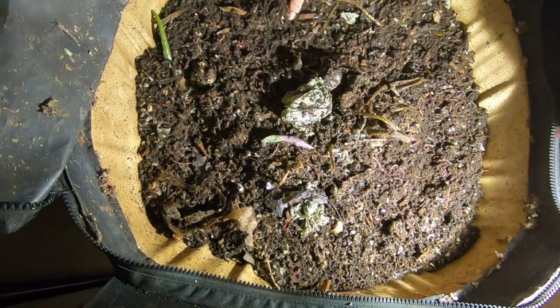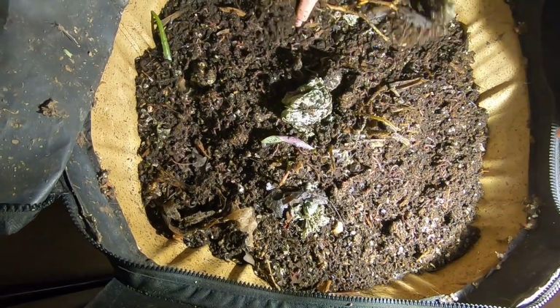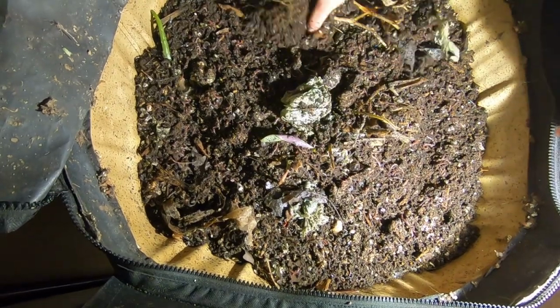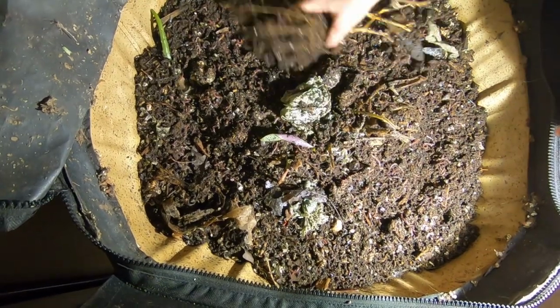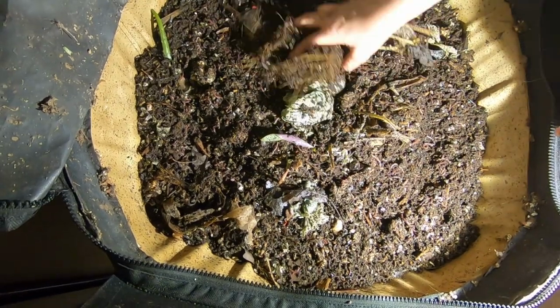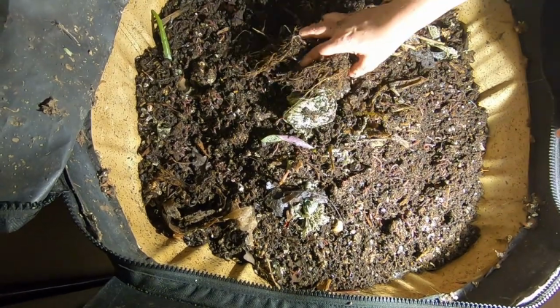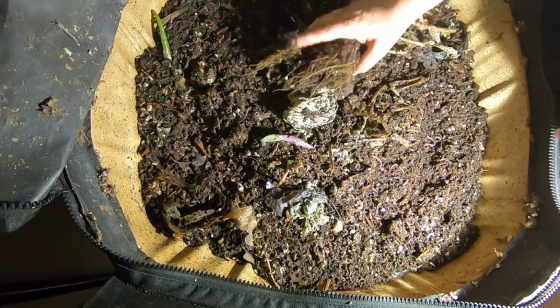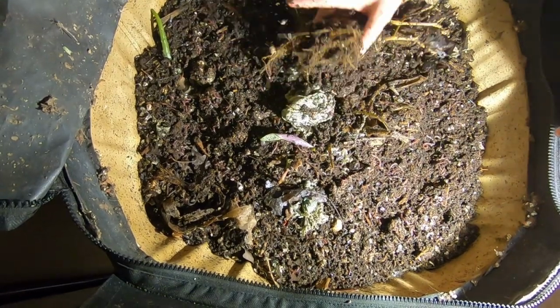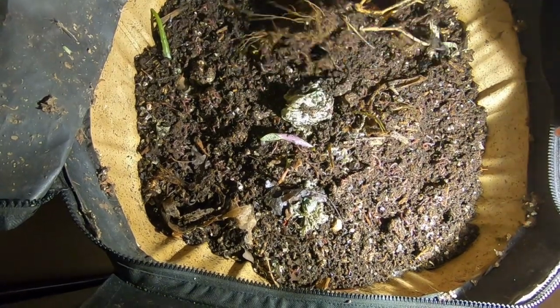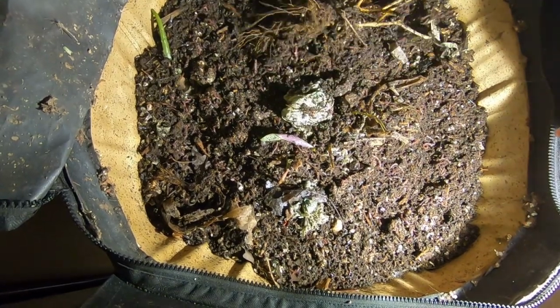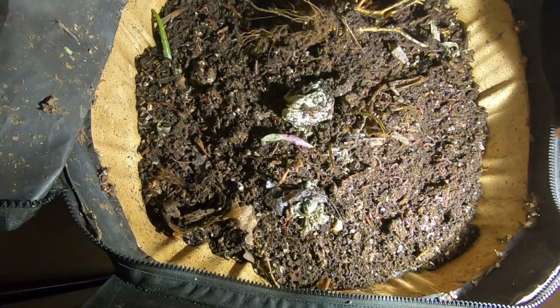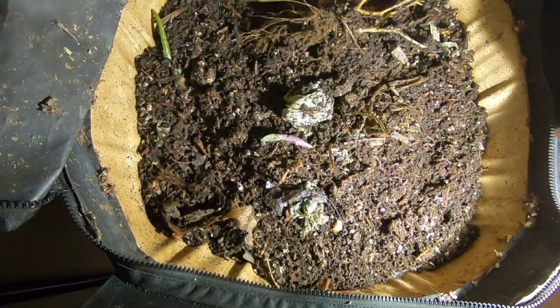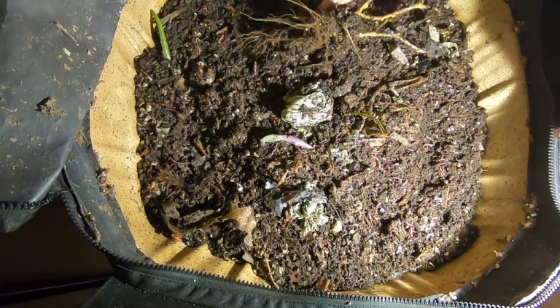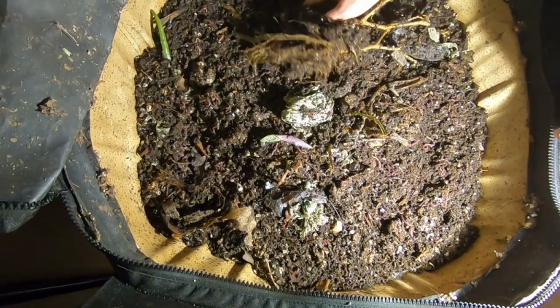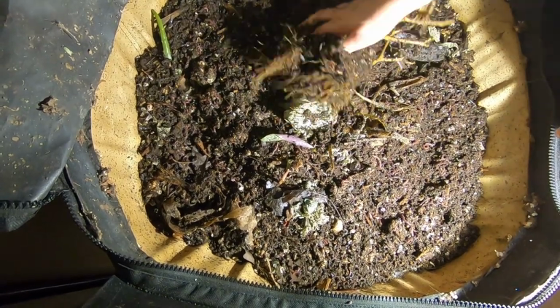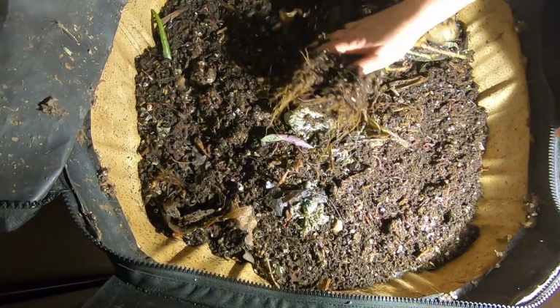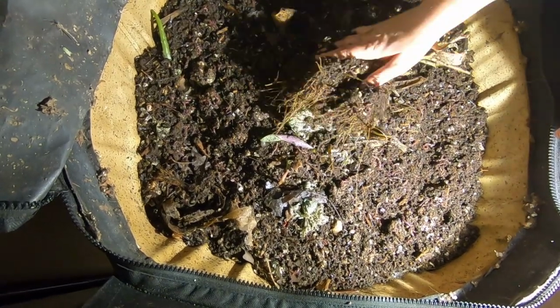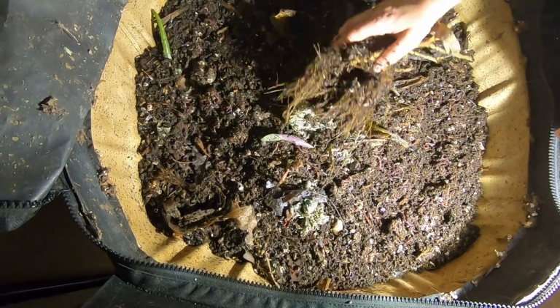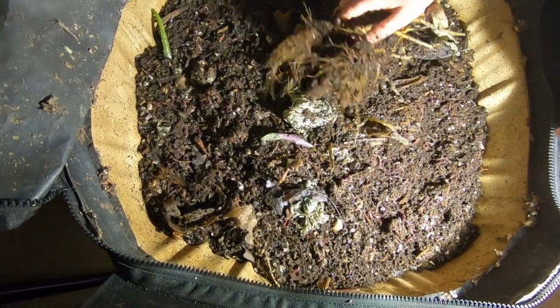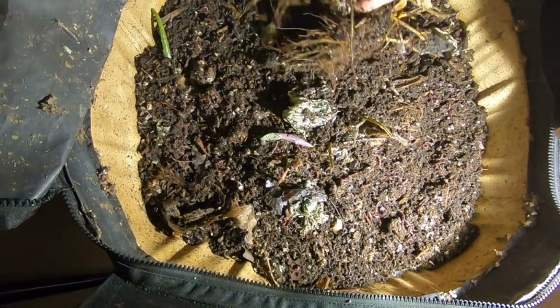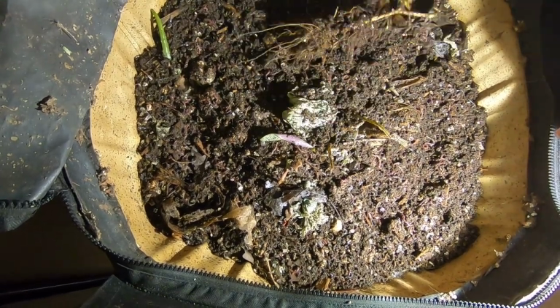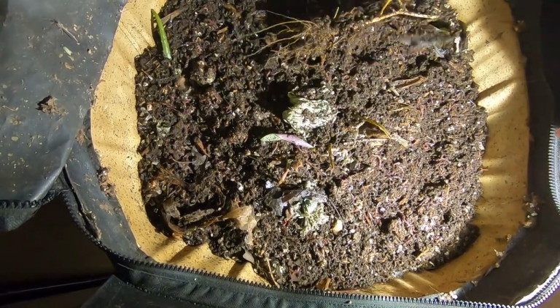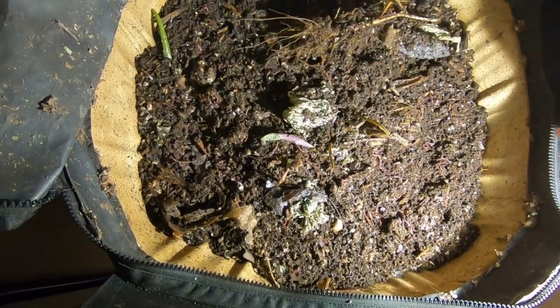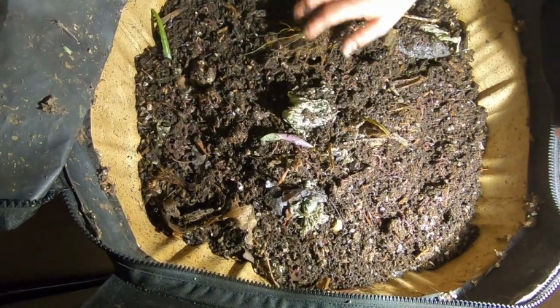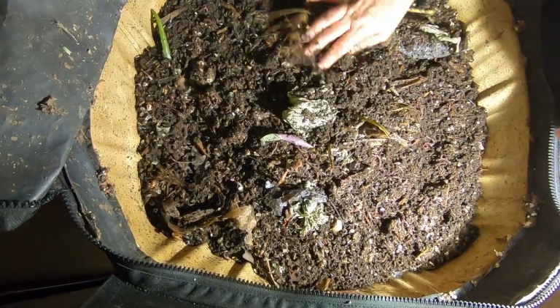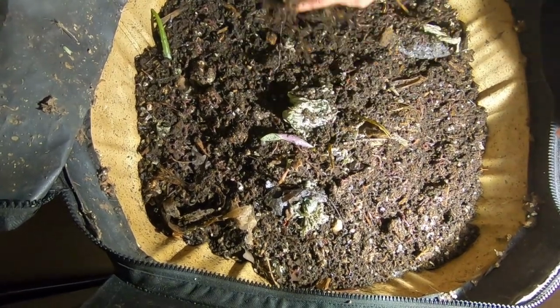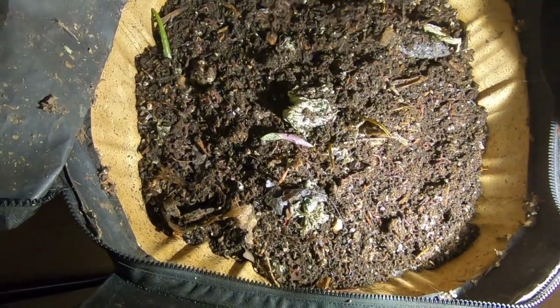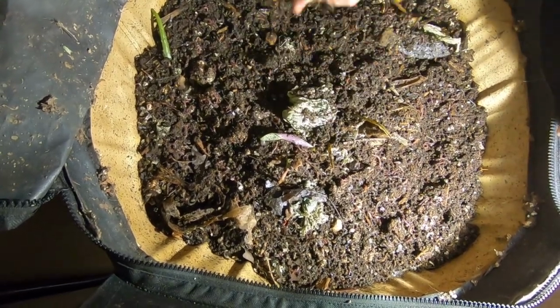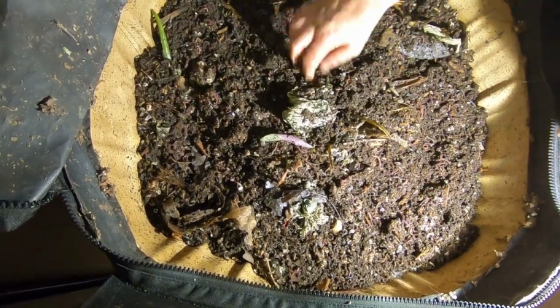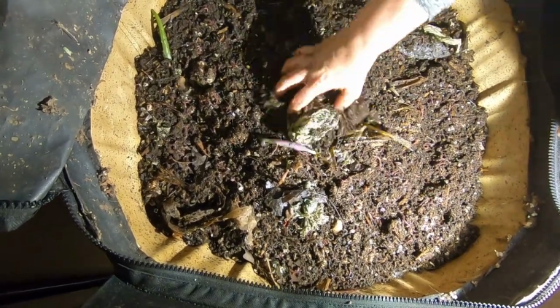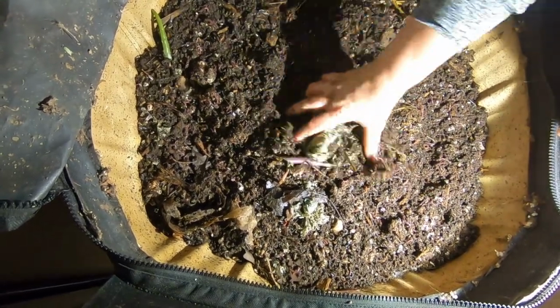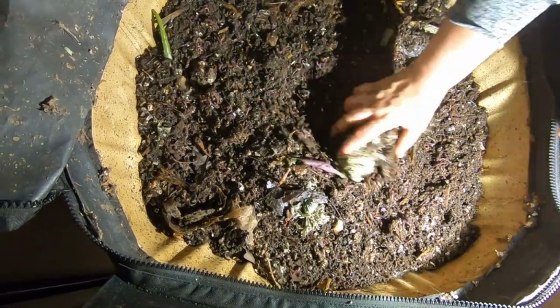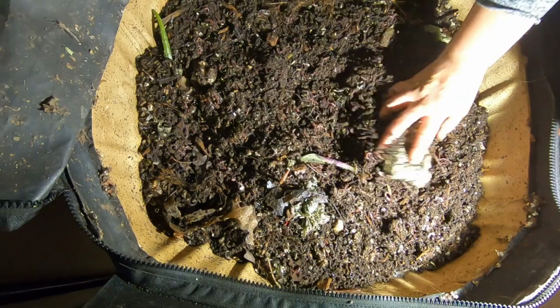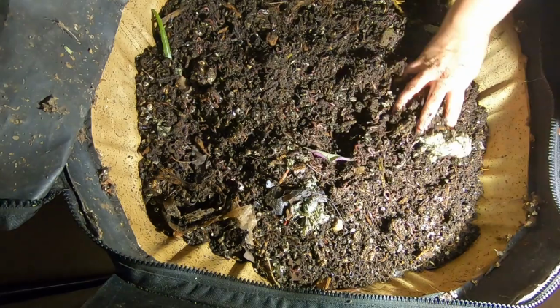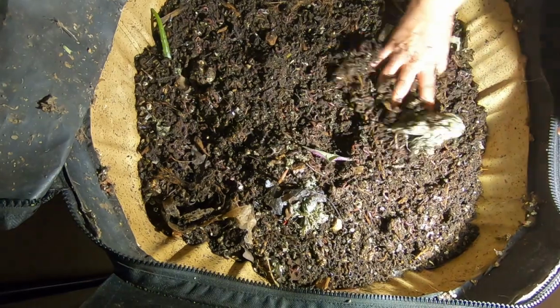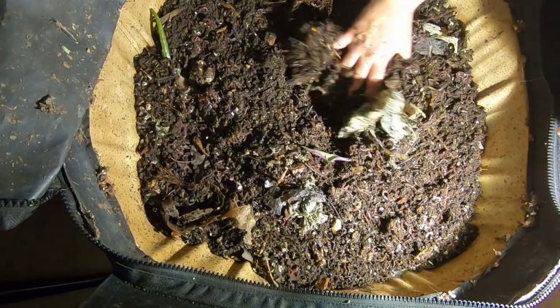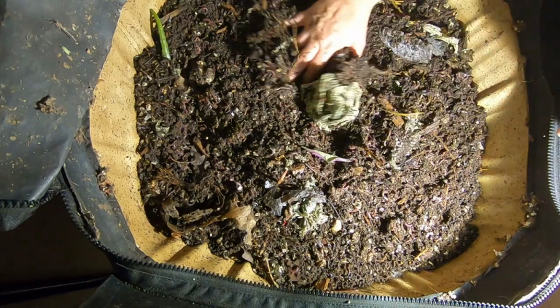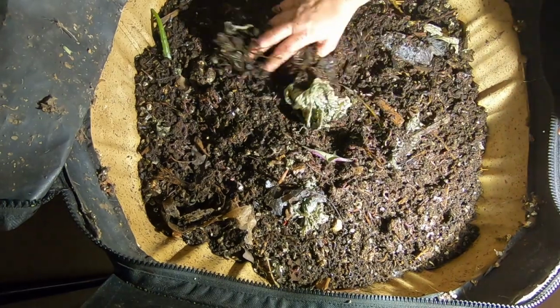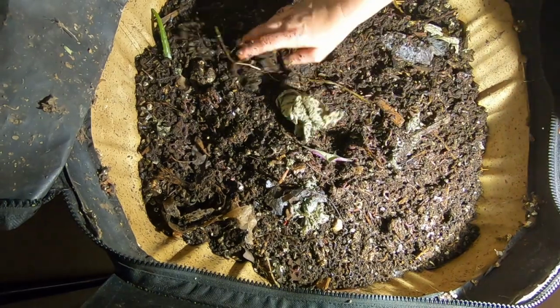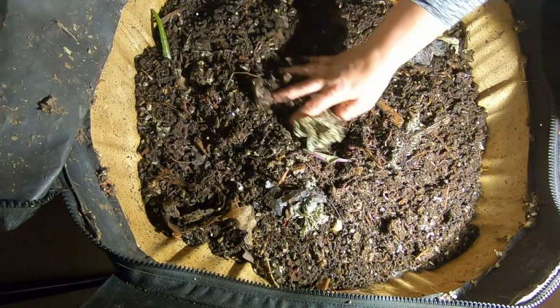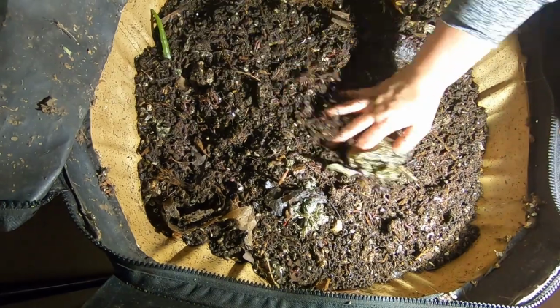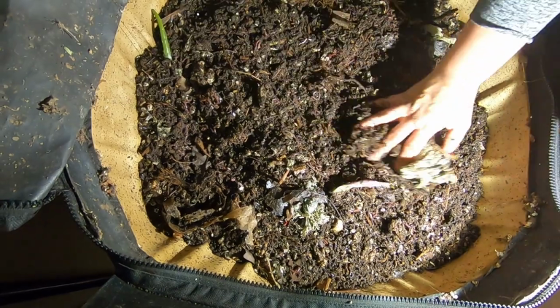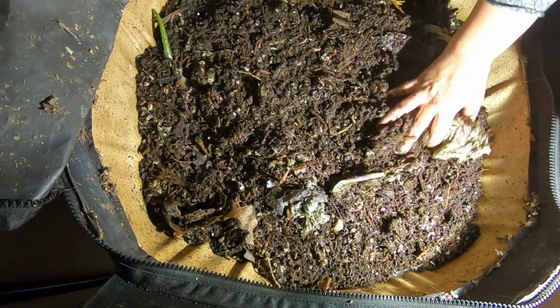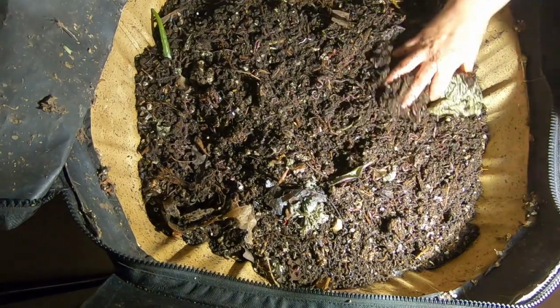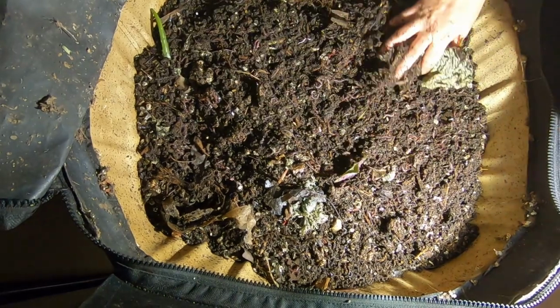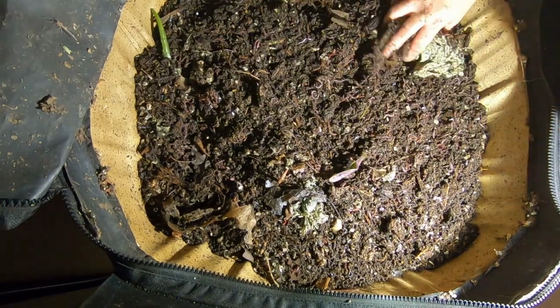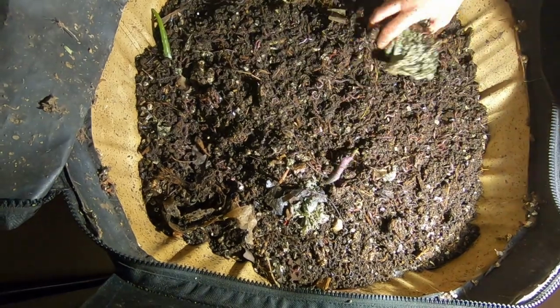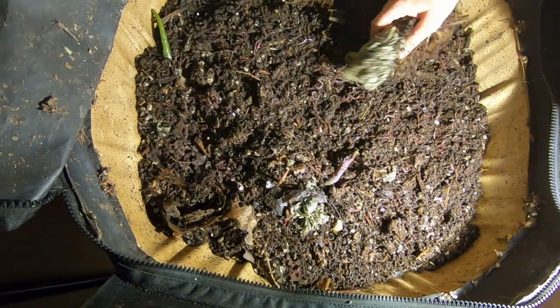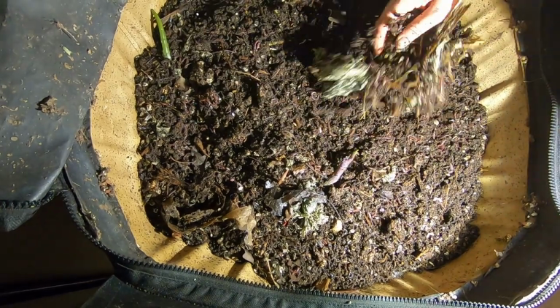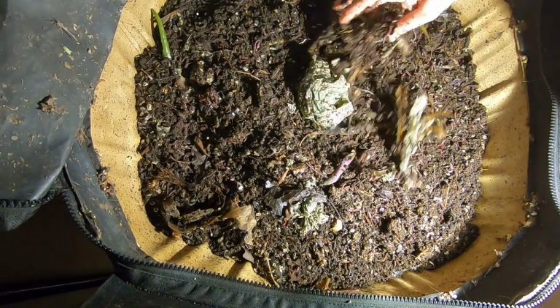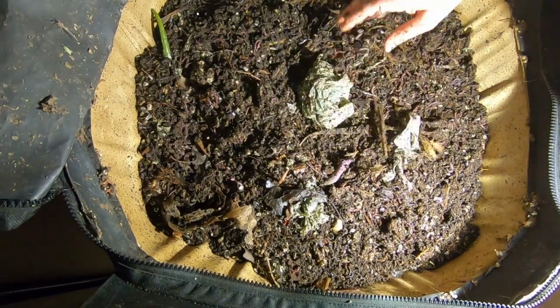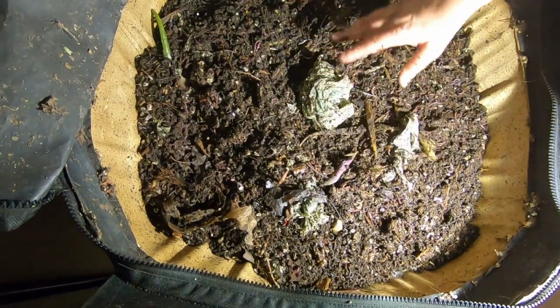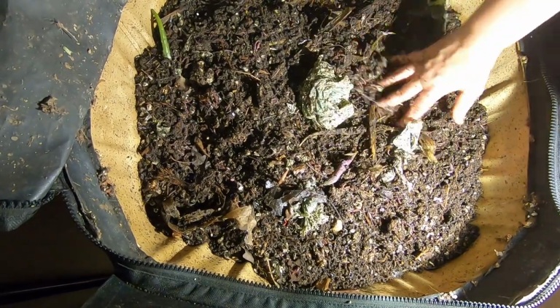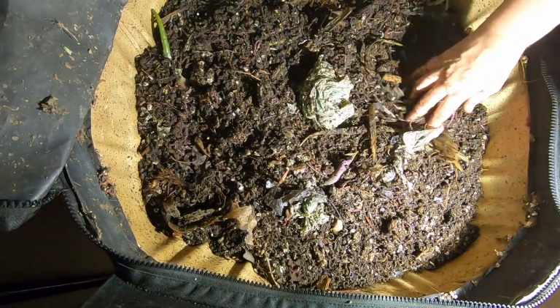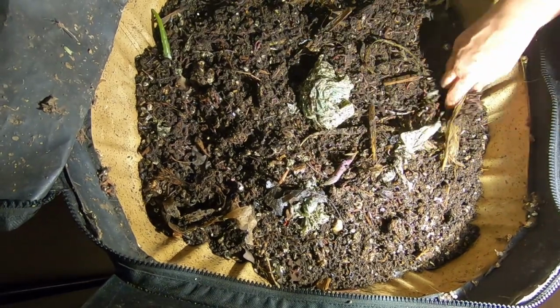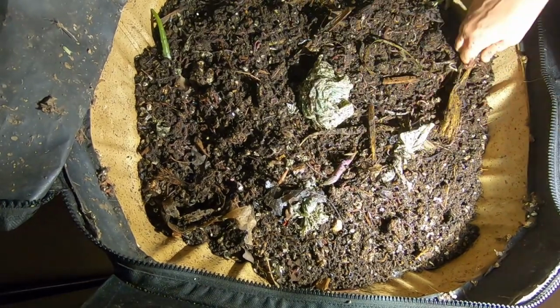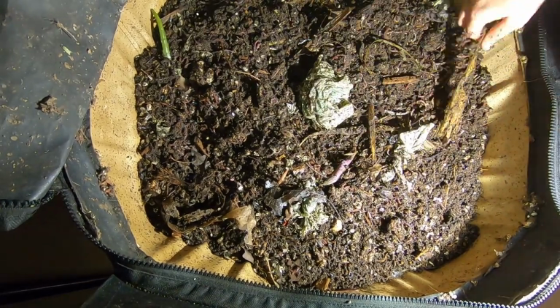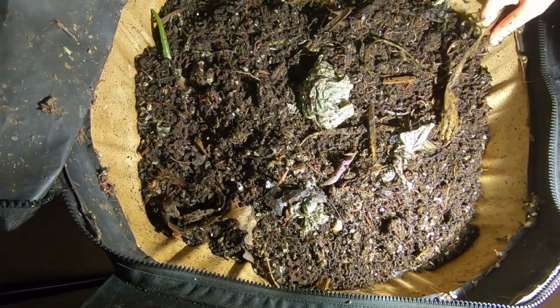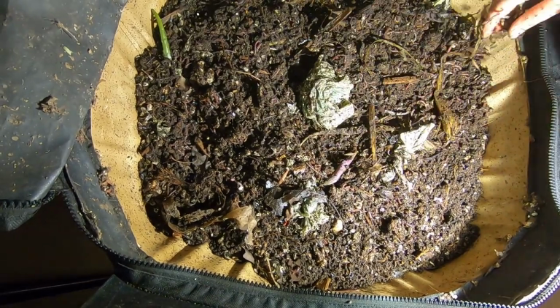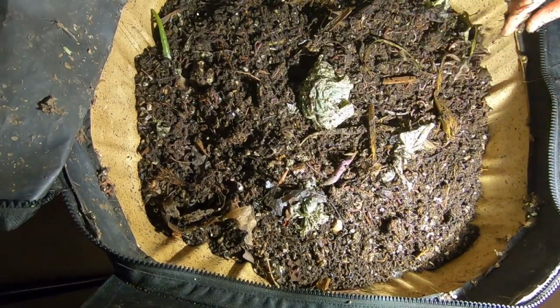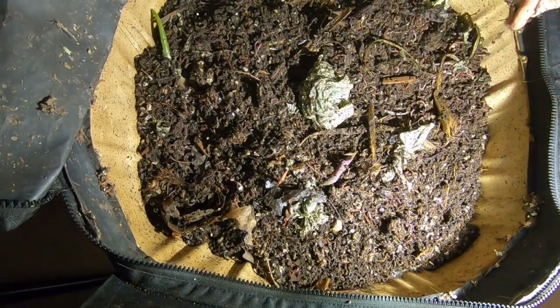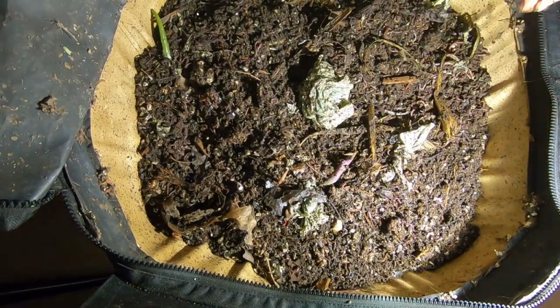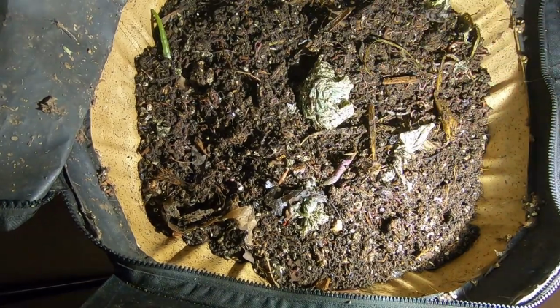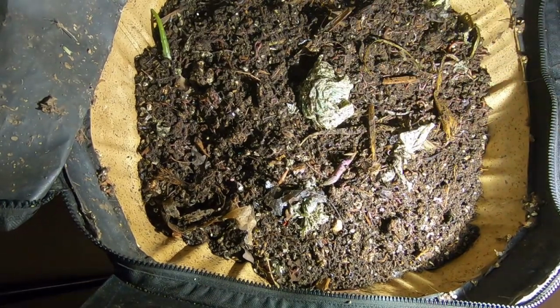So I think I'm going to give them a pretty healthy feeding today and let's see what they do with it.